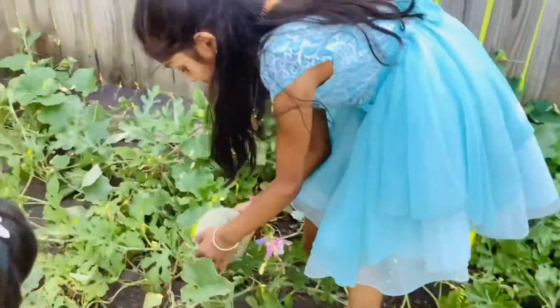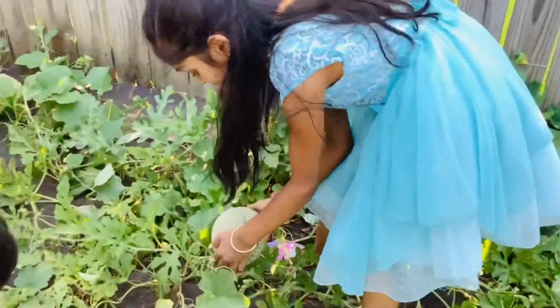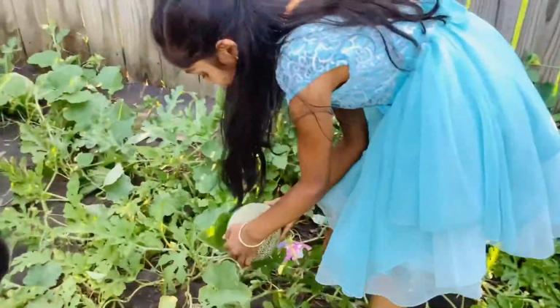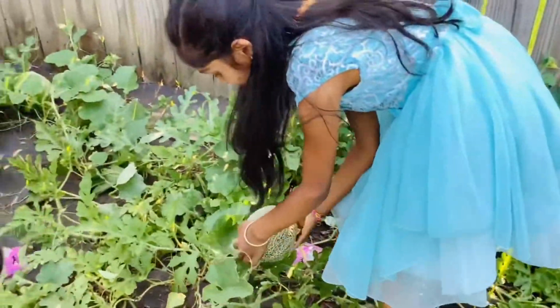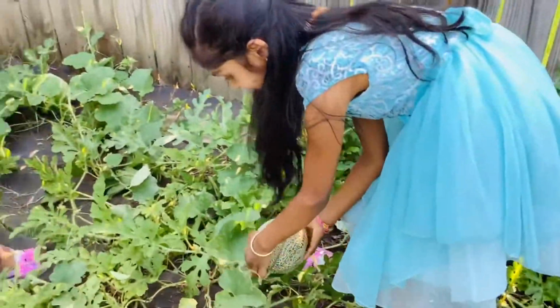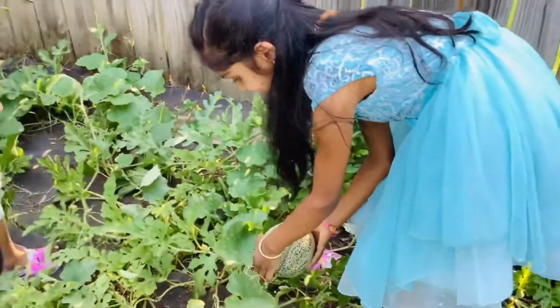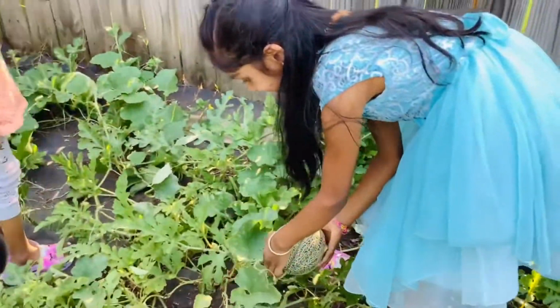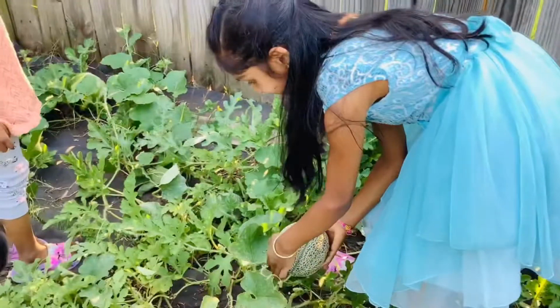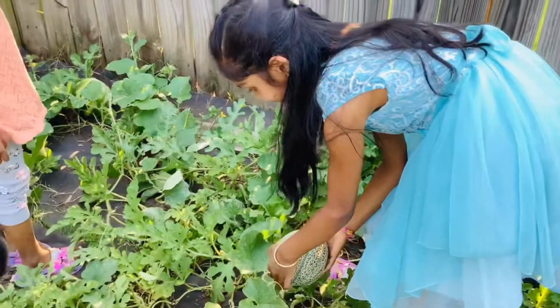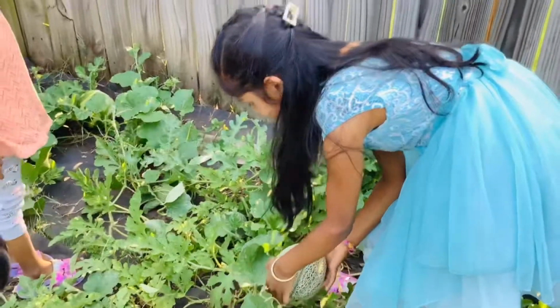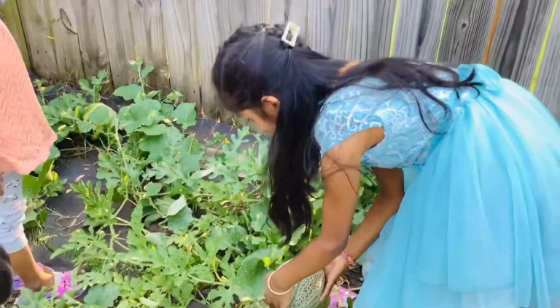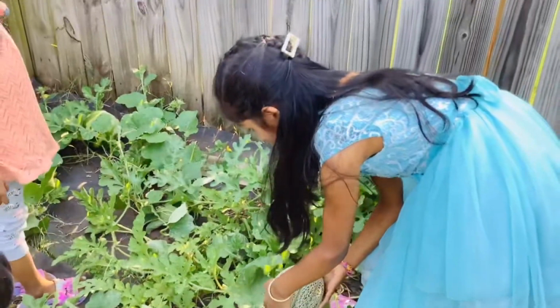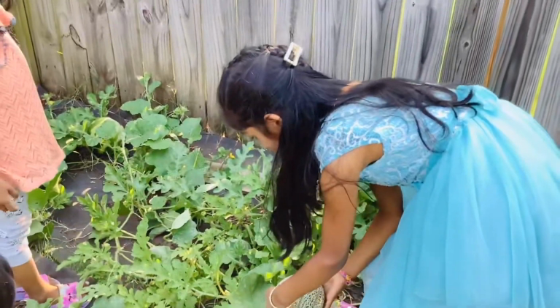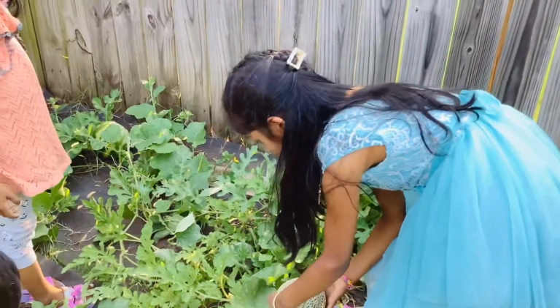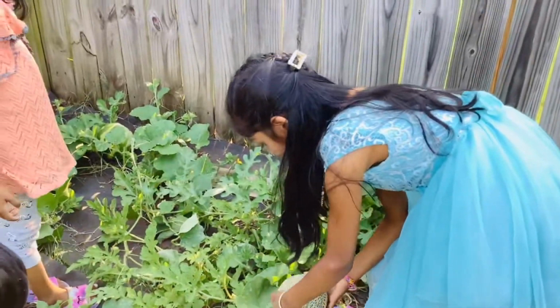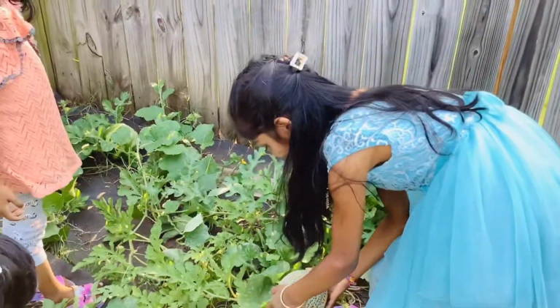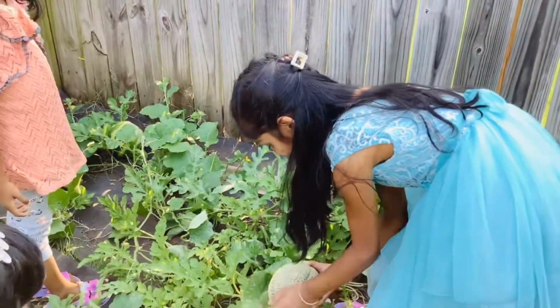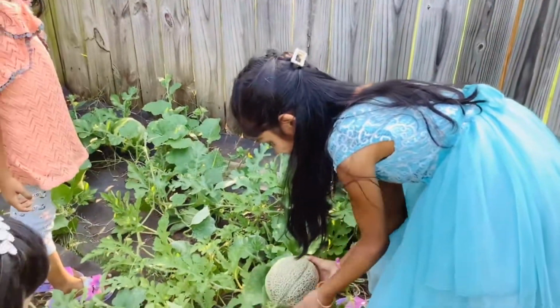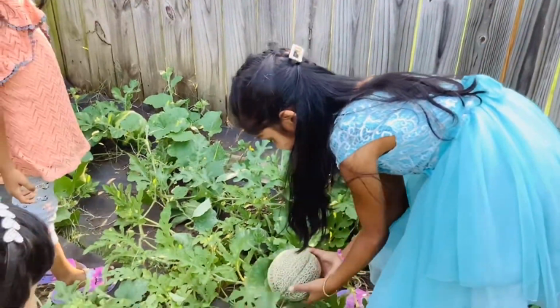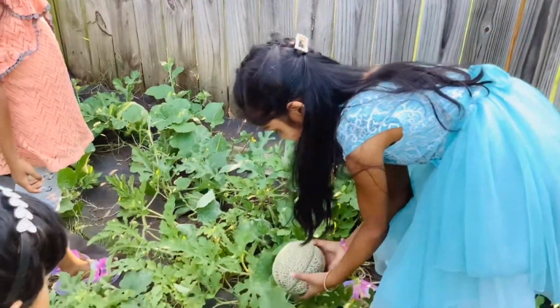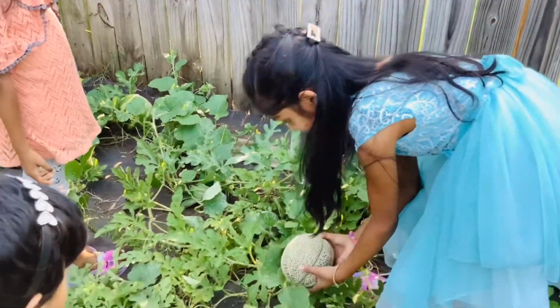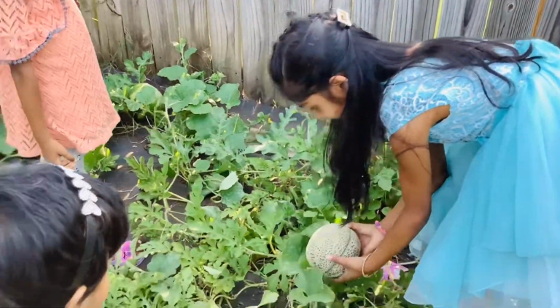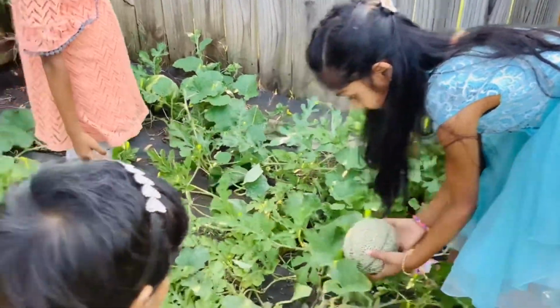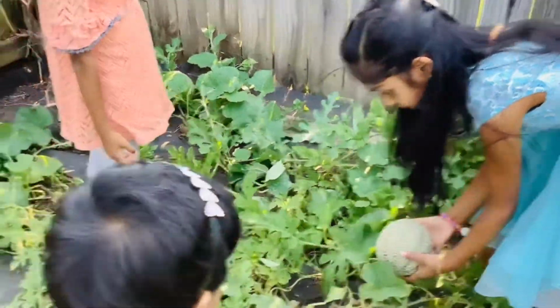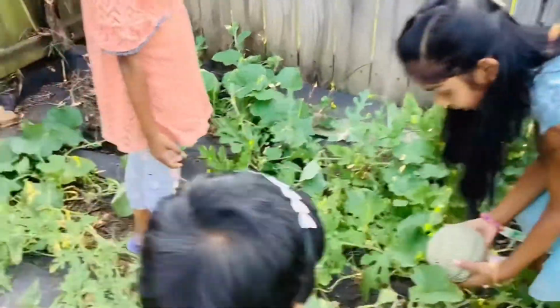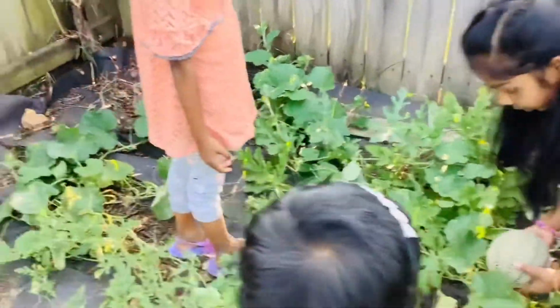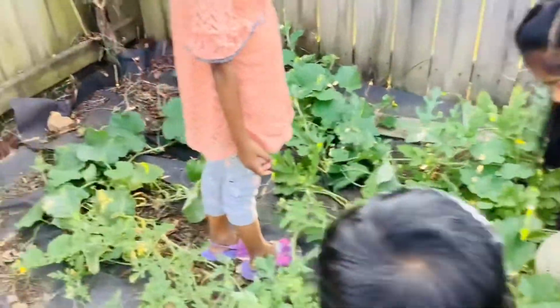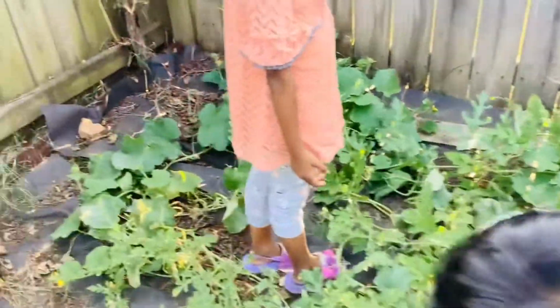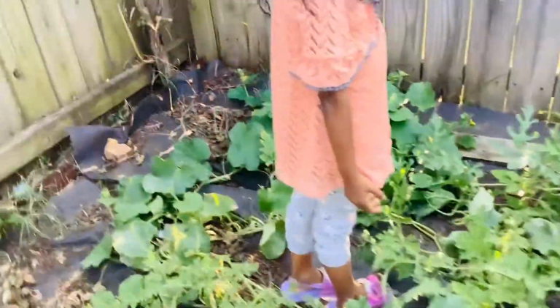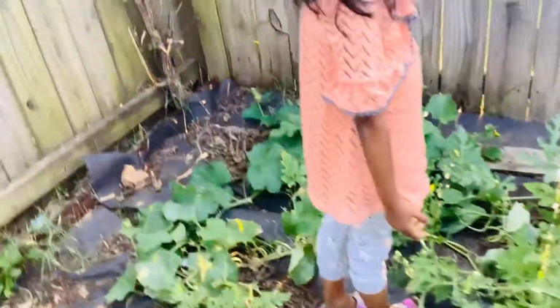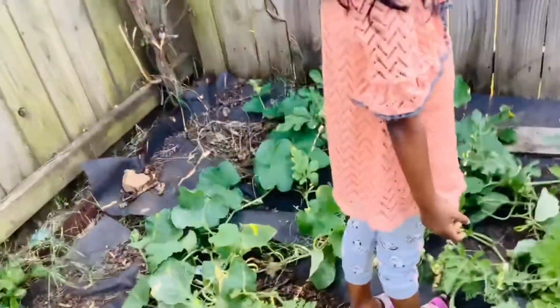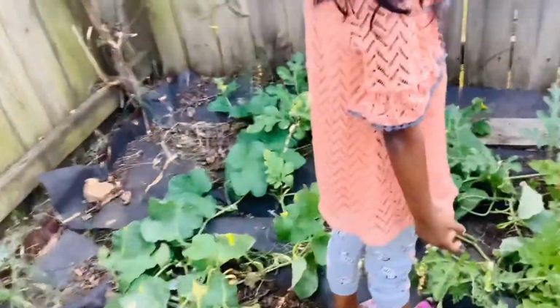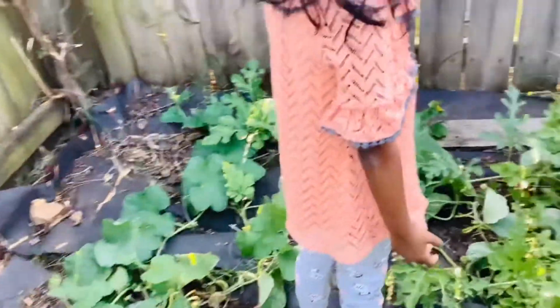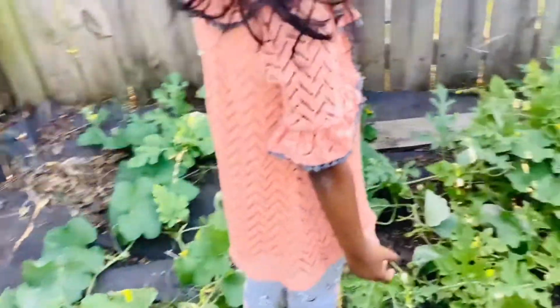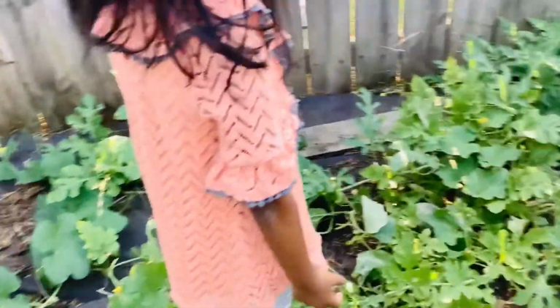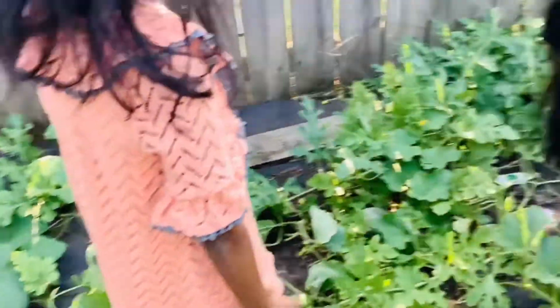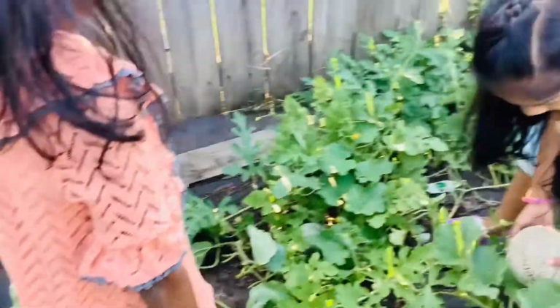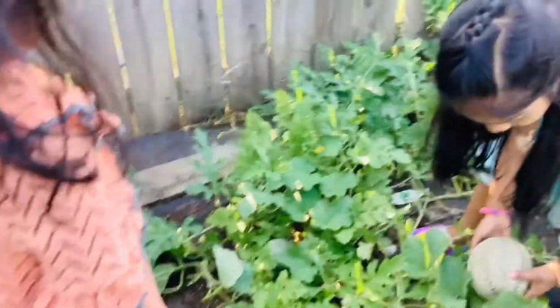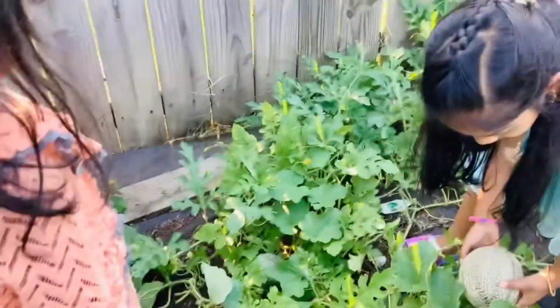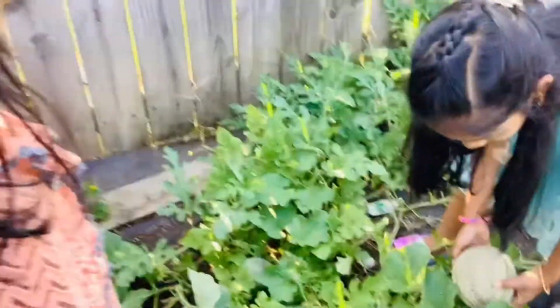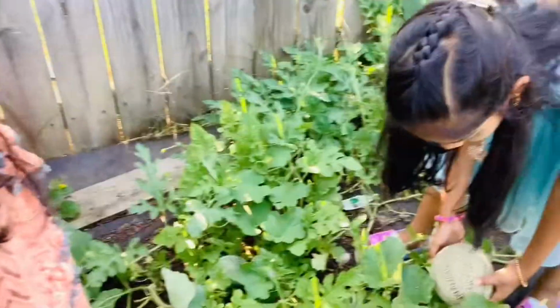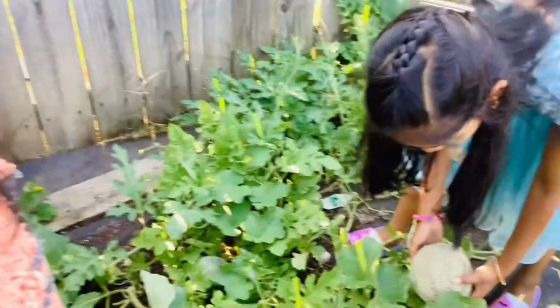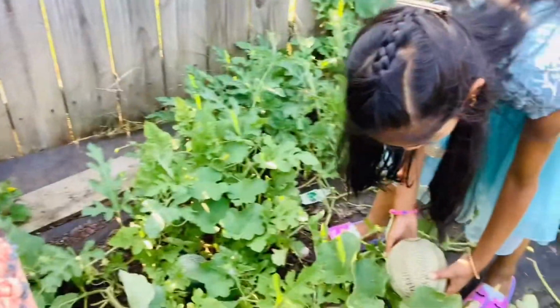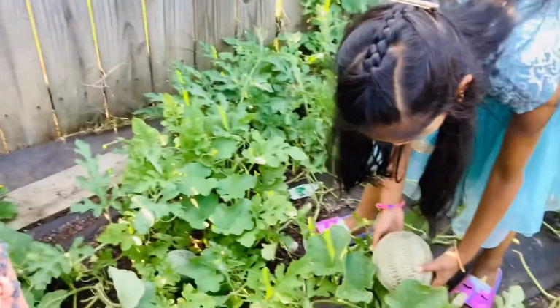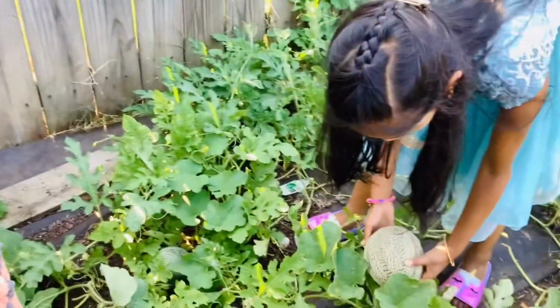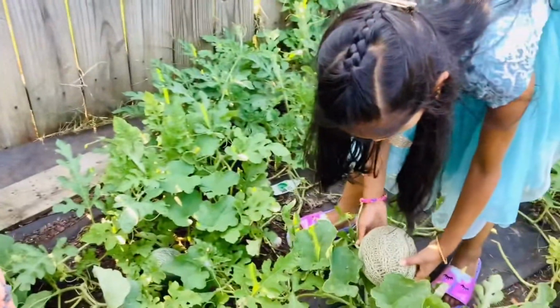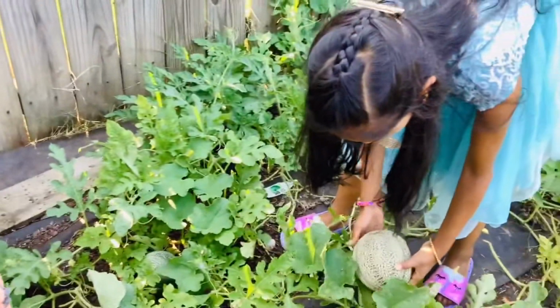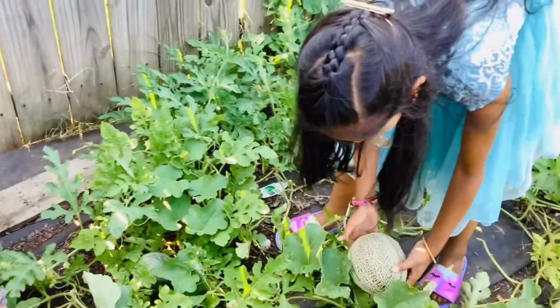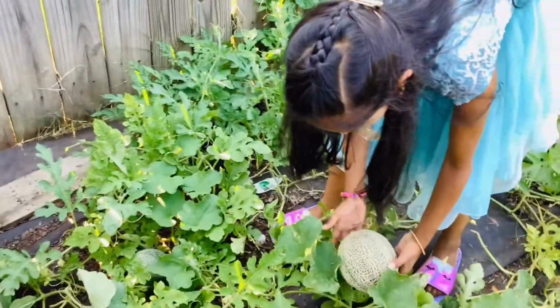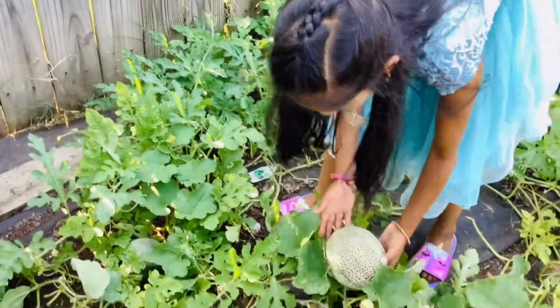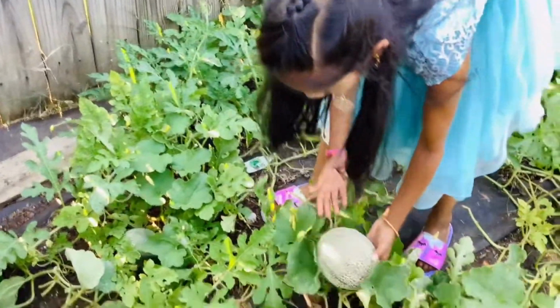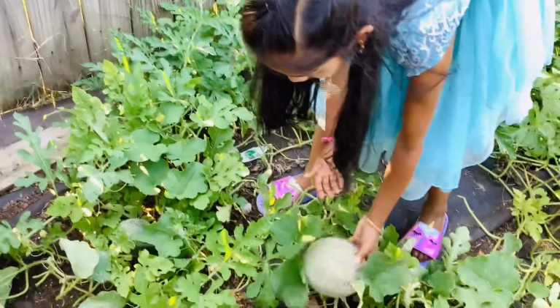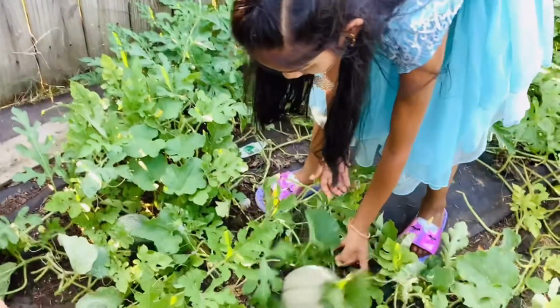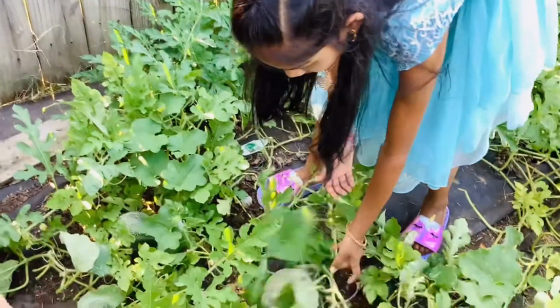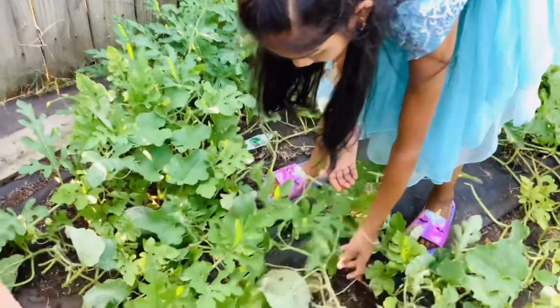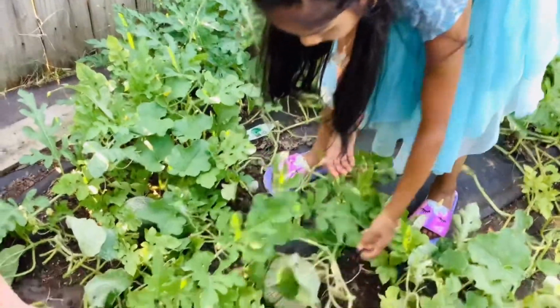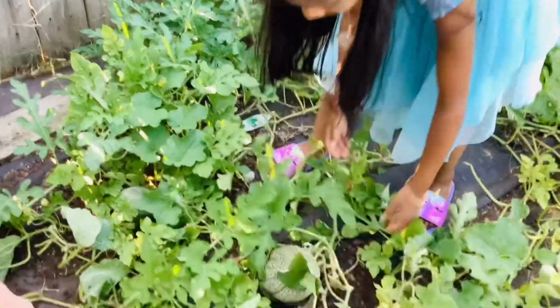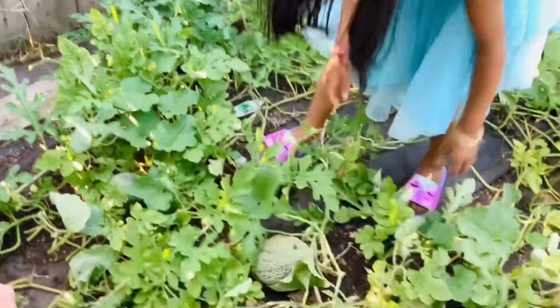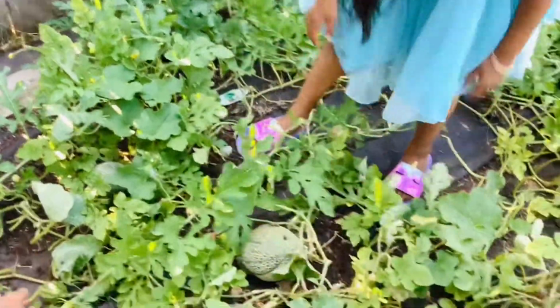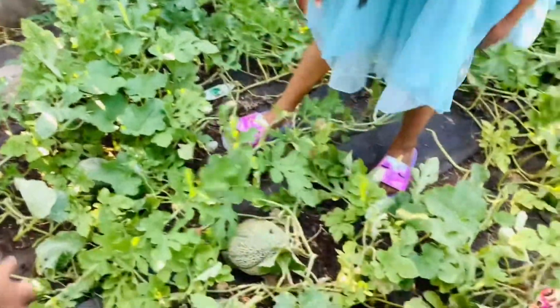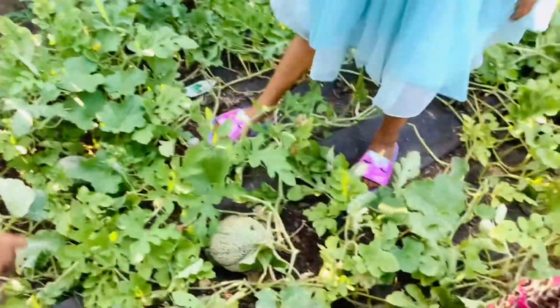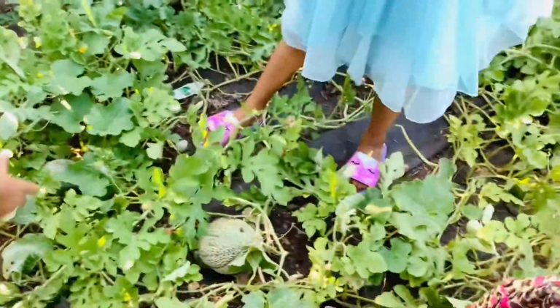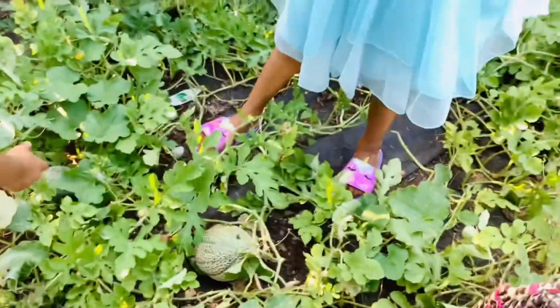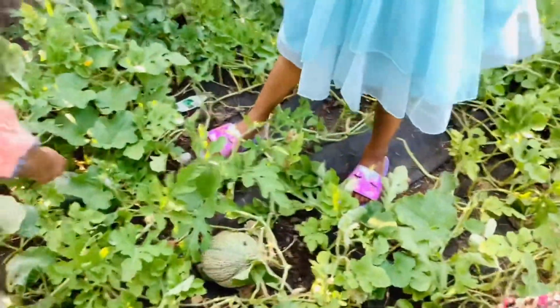And this is the cantaloupe plant. You can see, this is cantaloupe.